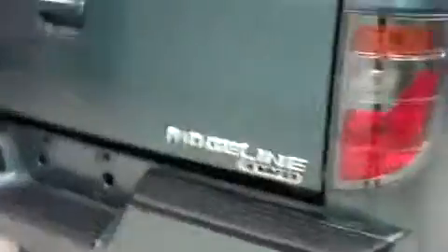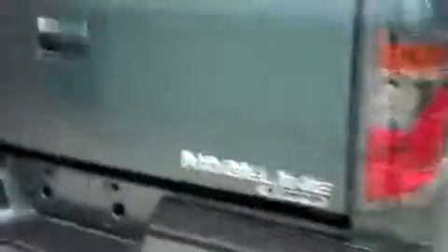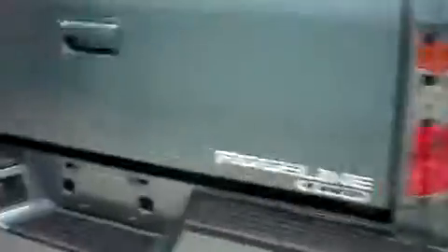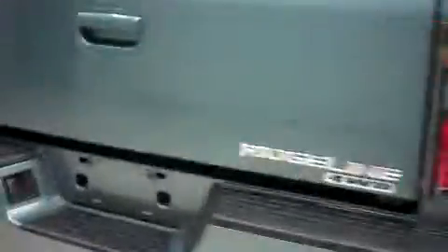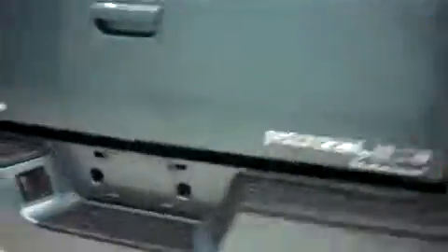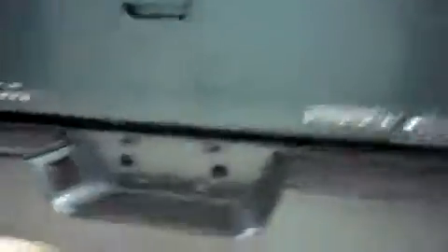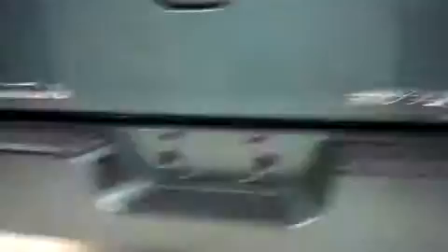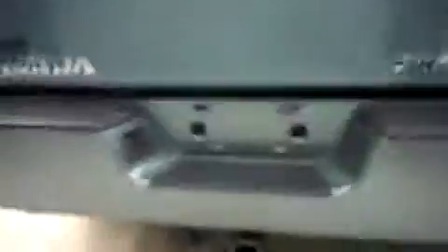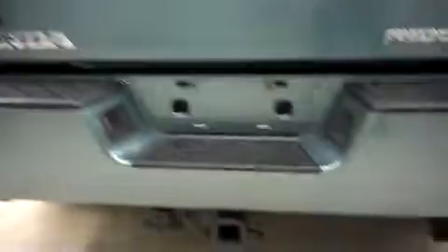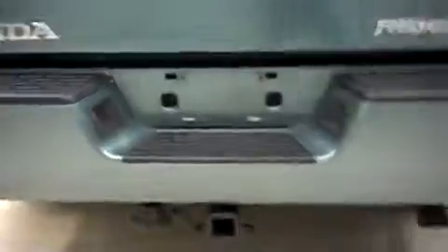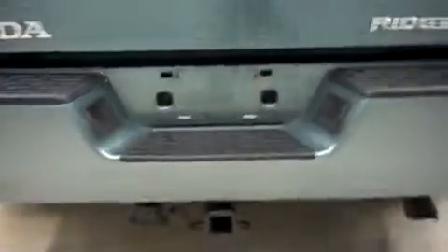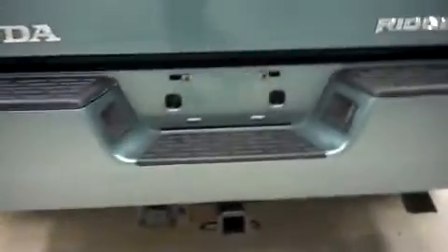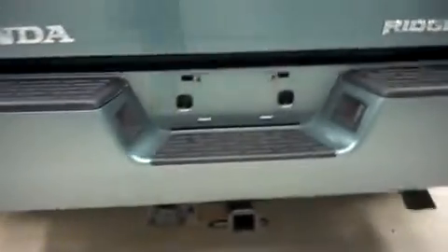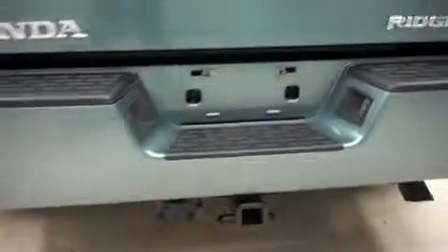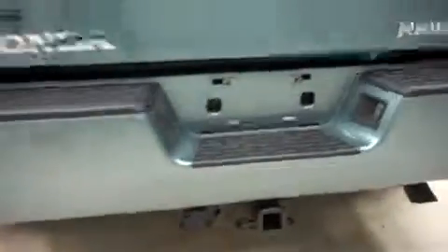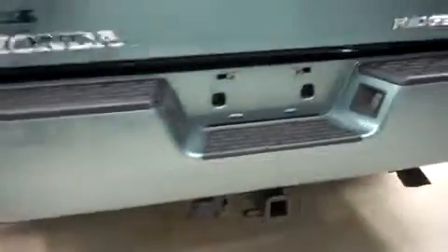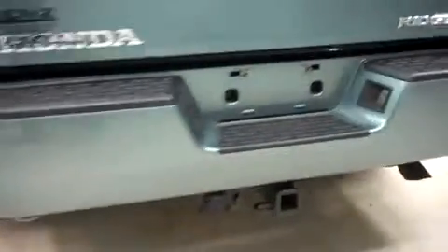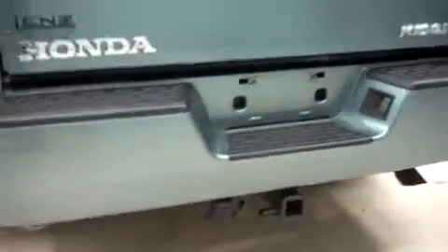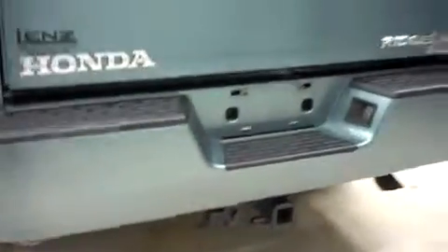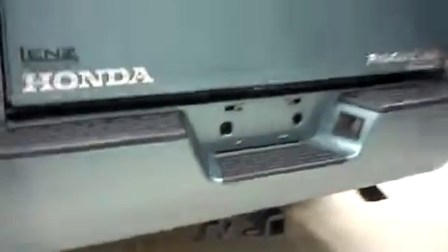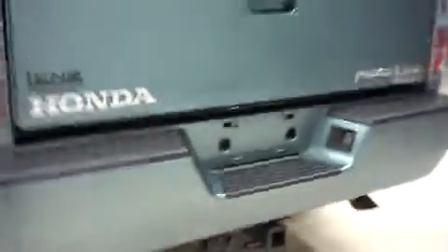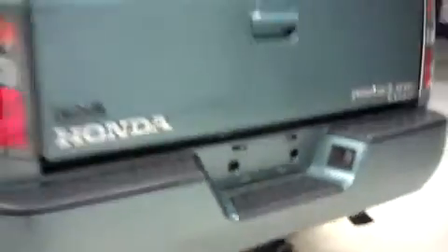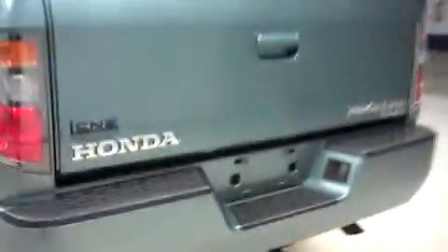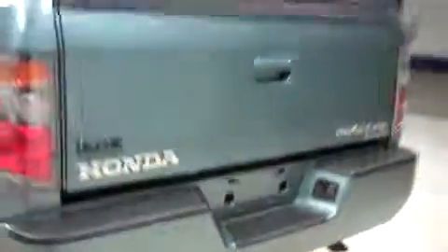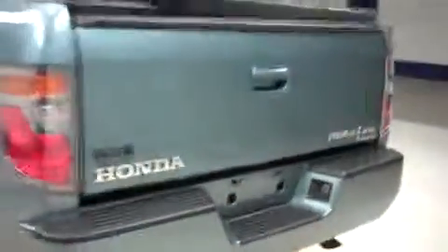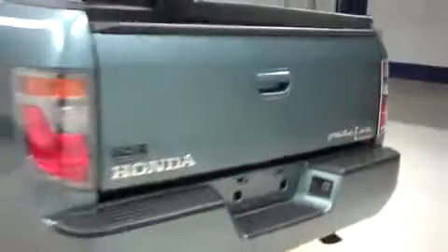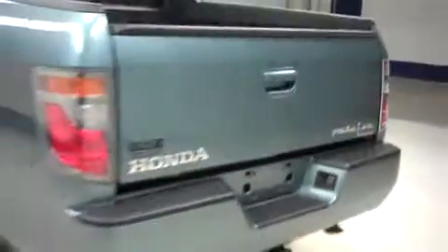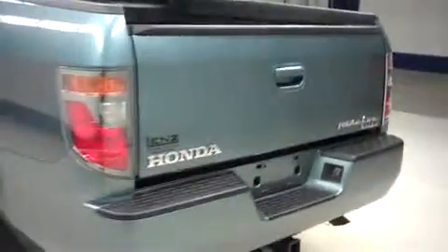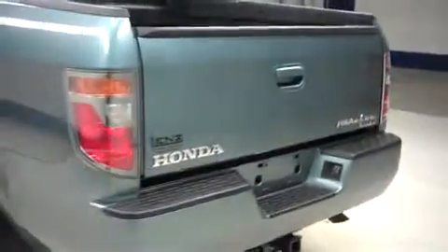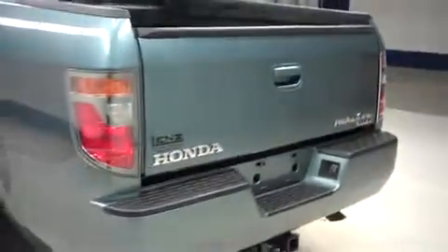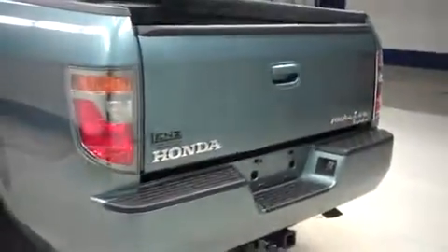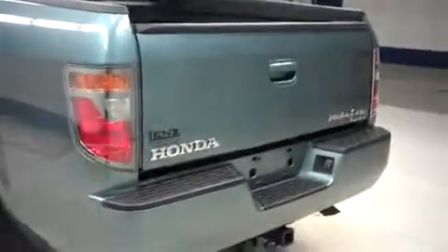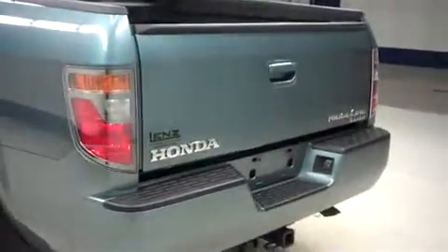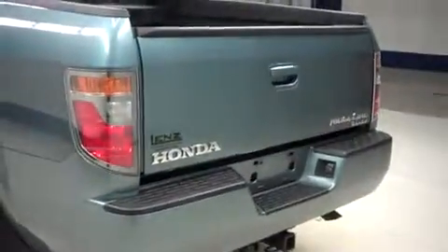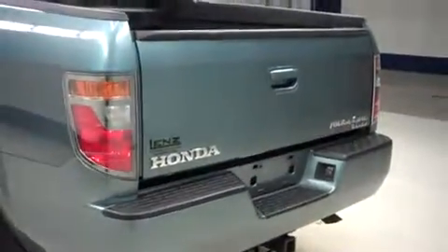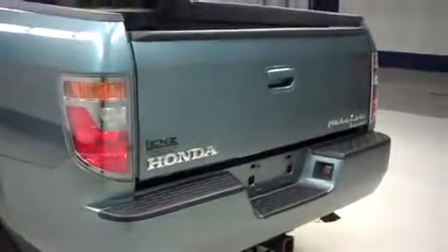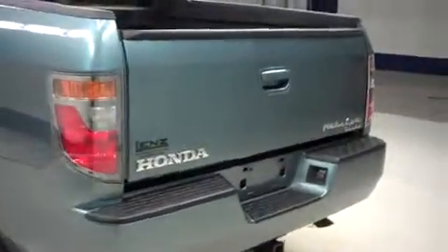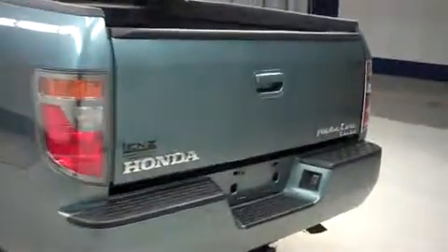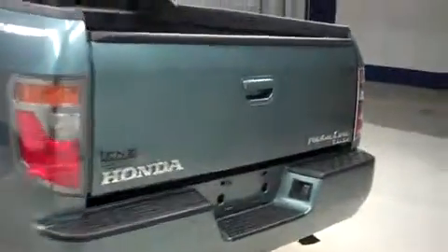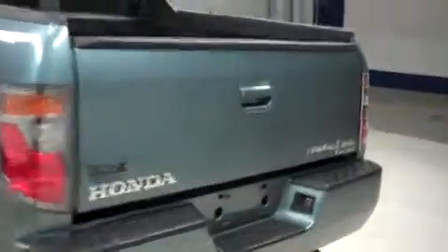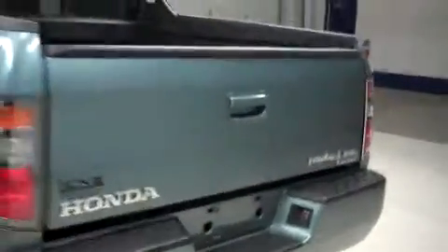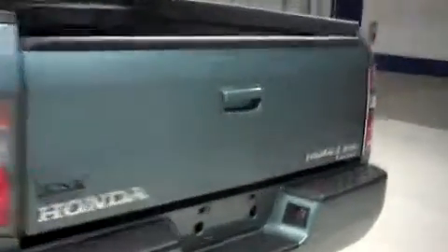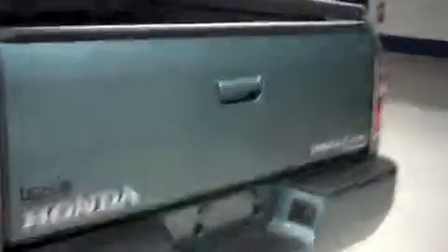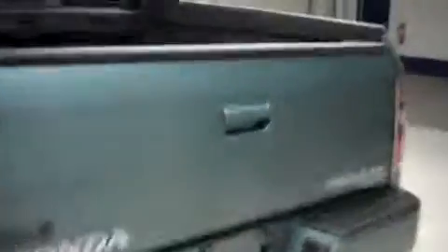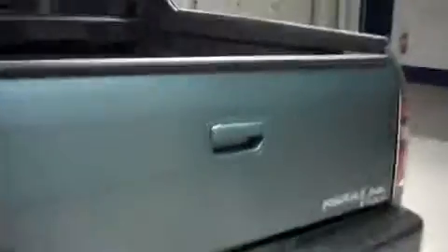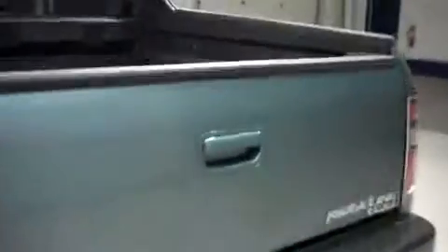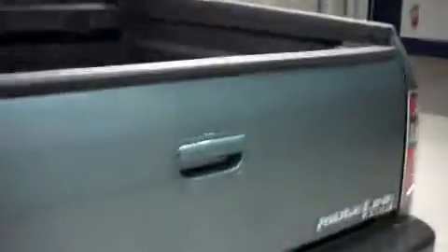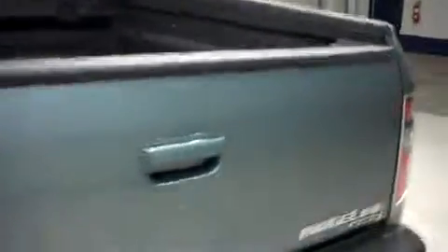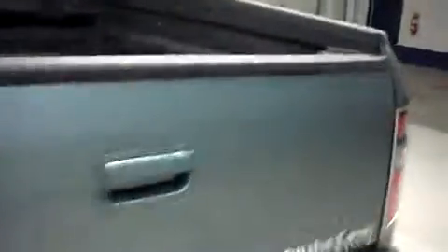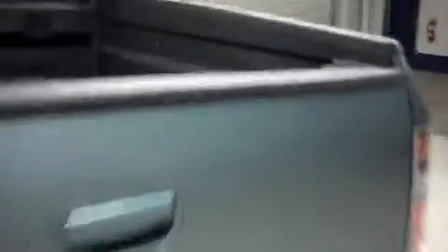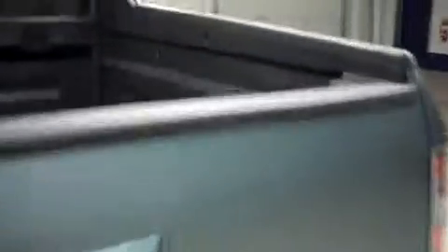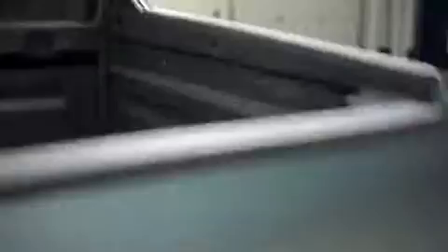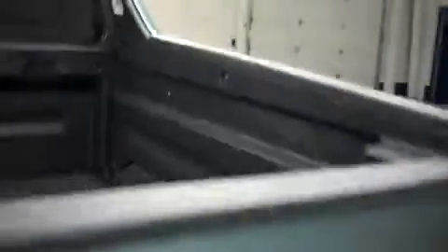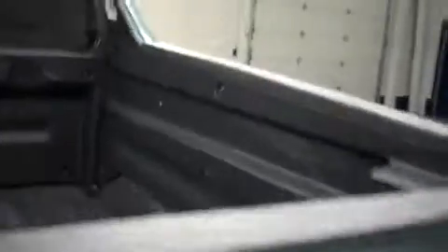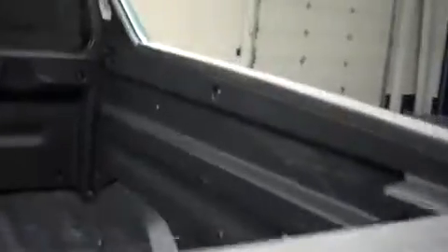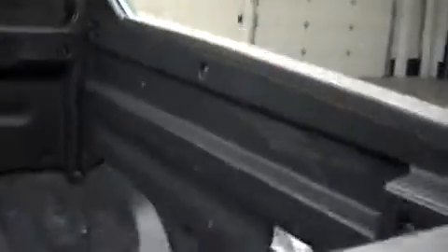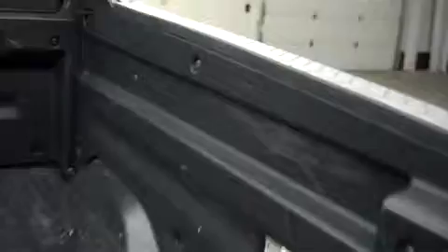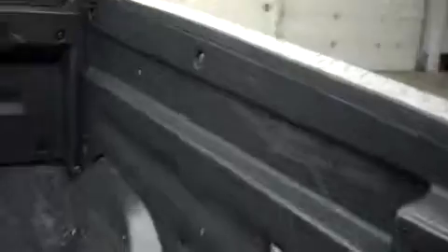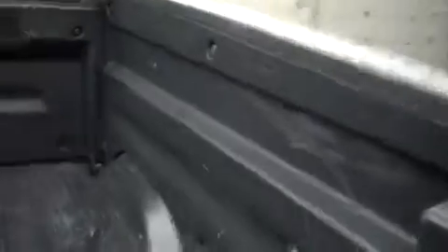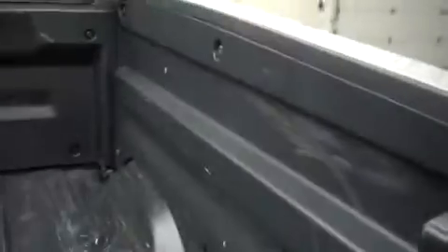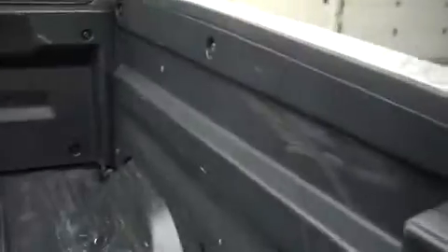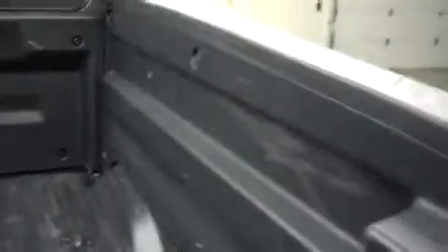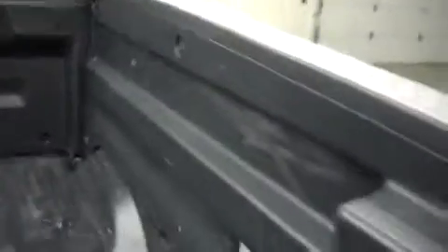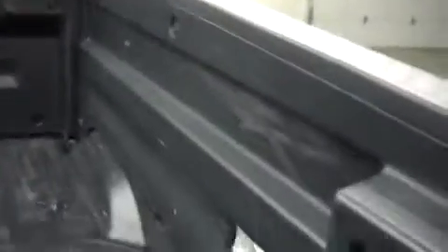This Honda has a receiver hitch. Inside, it's with the factory bed lining.